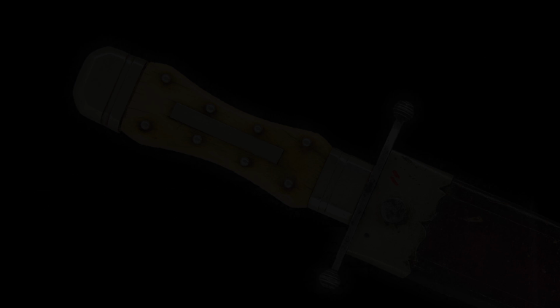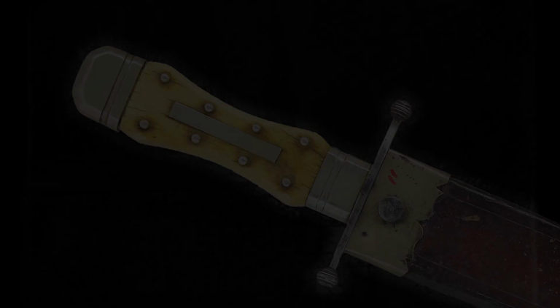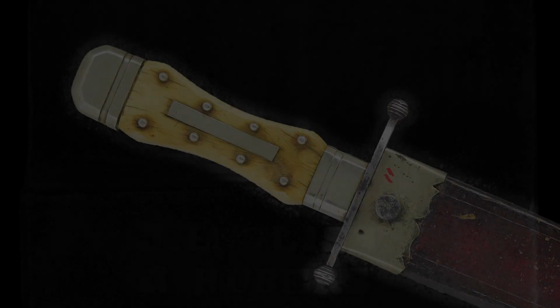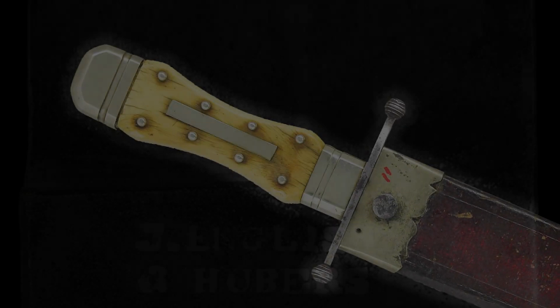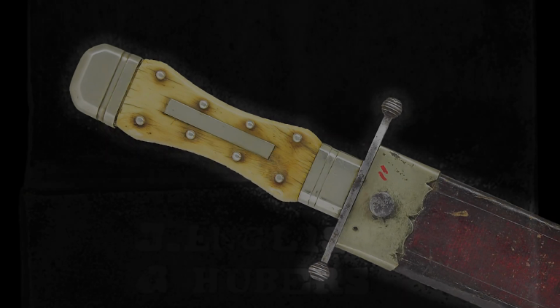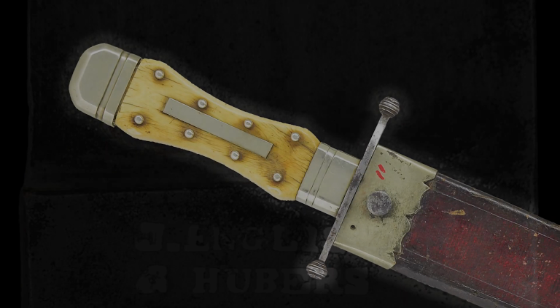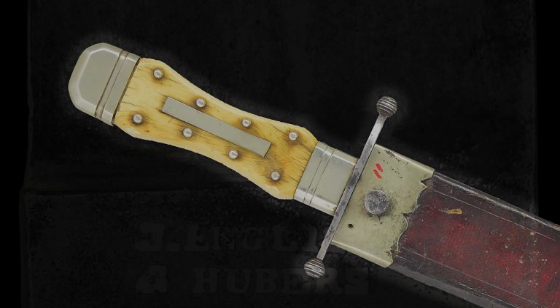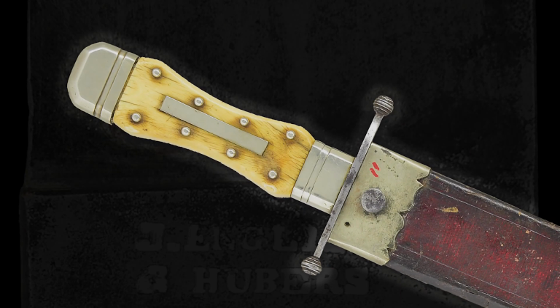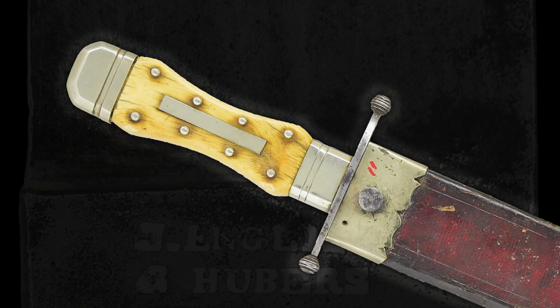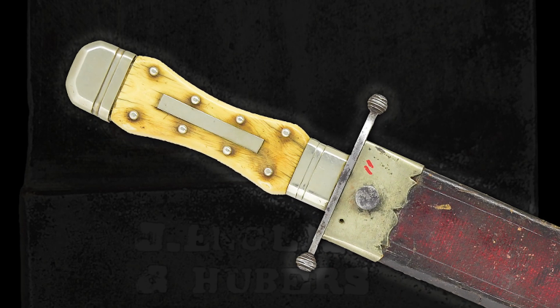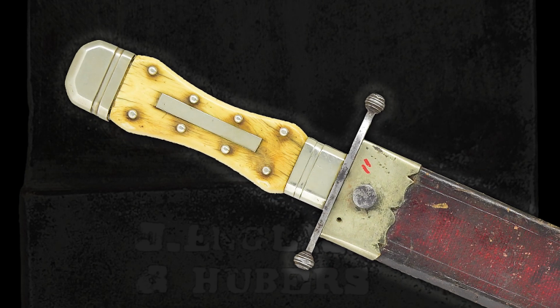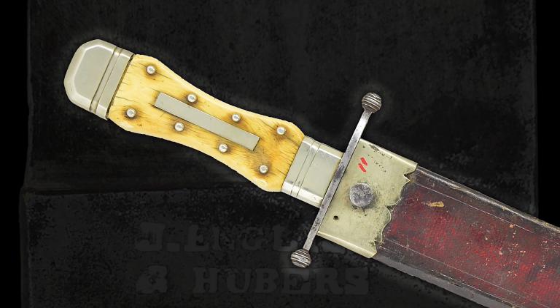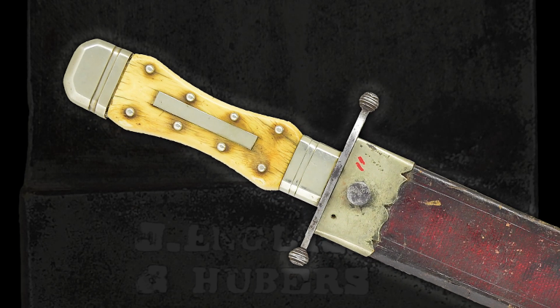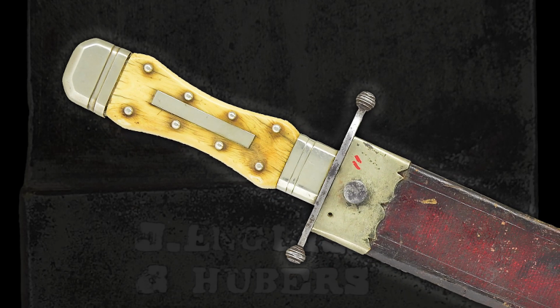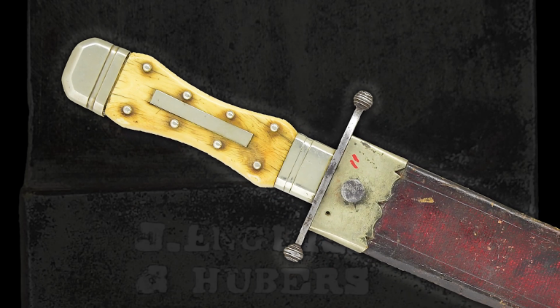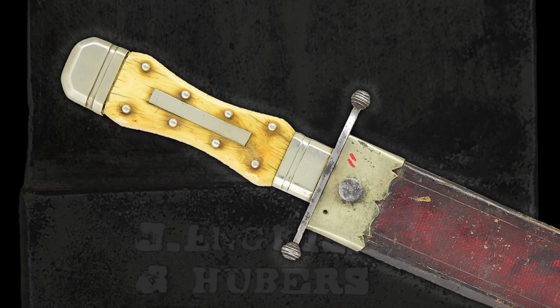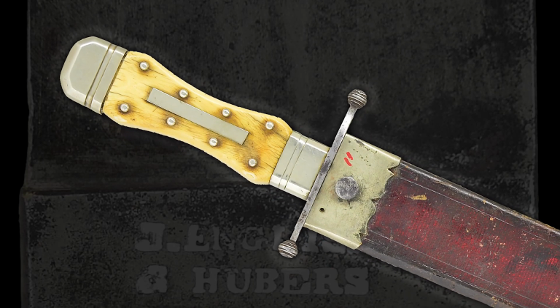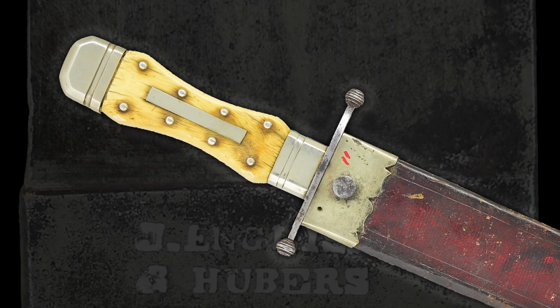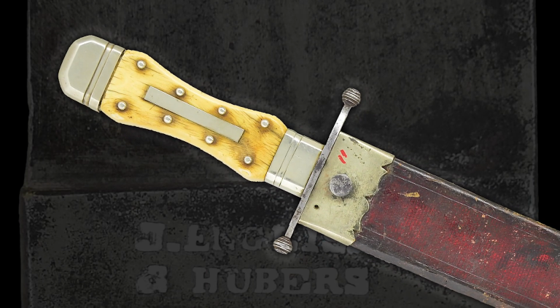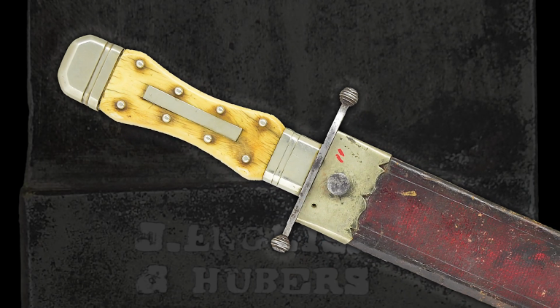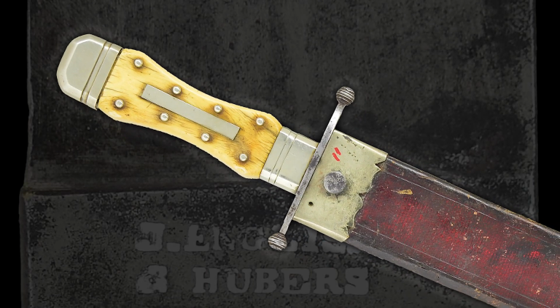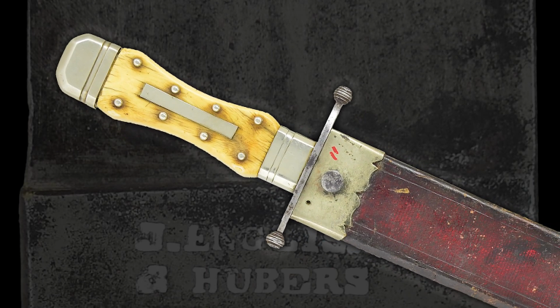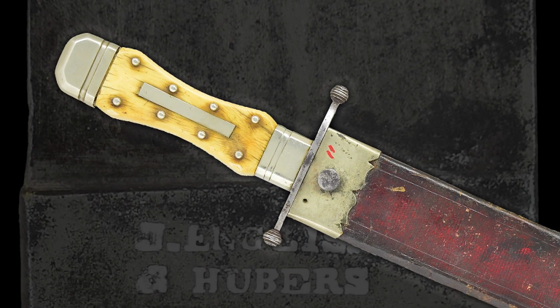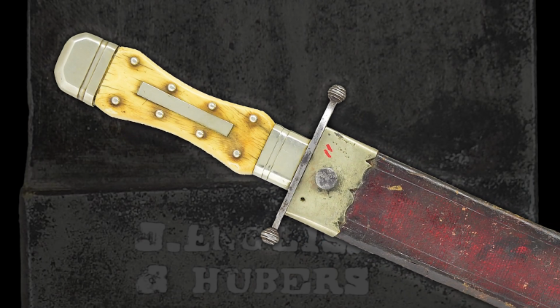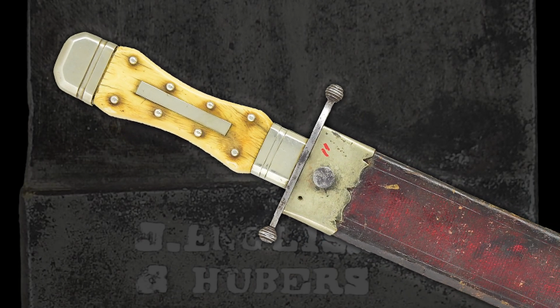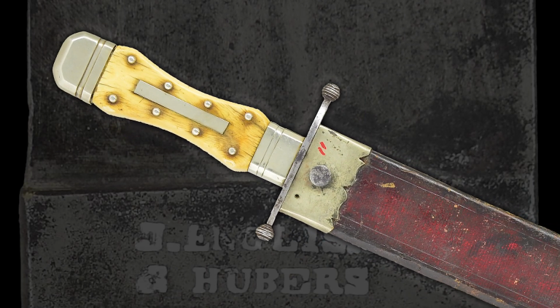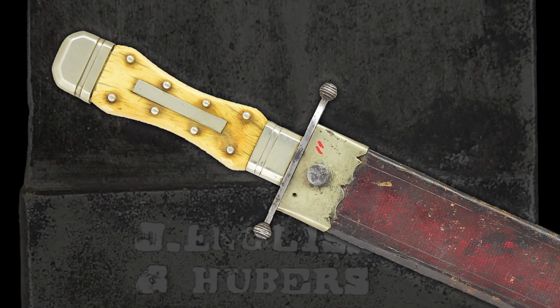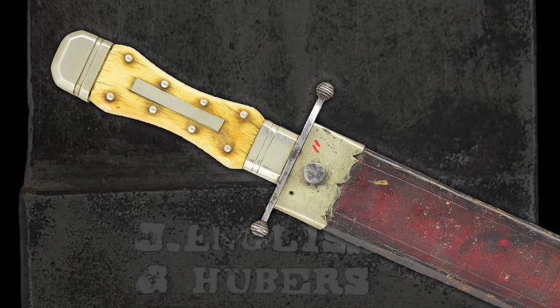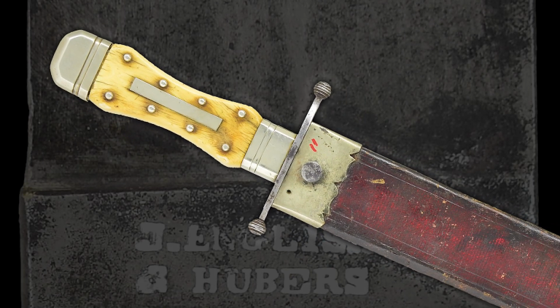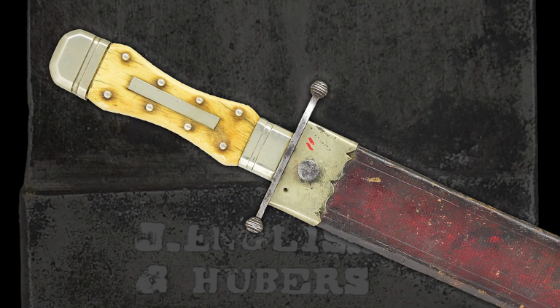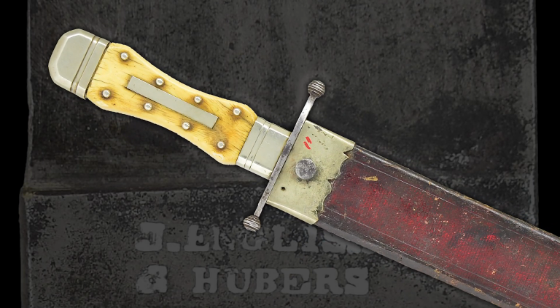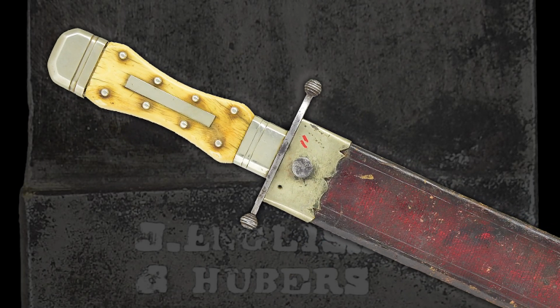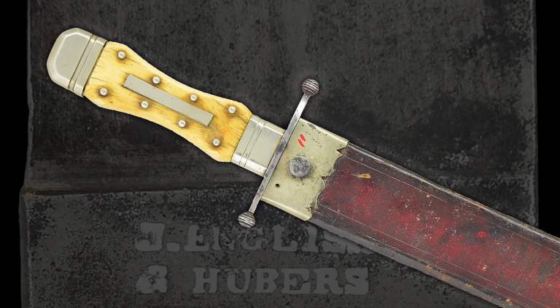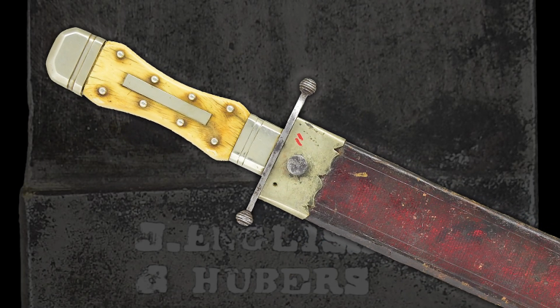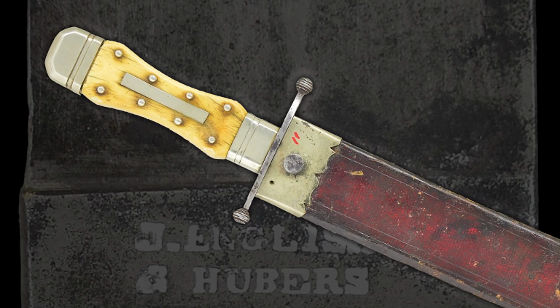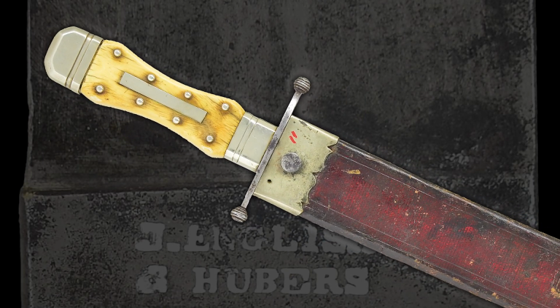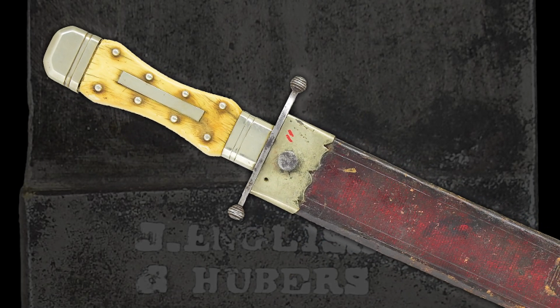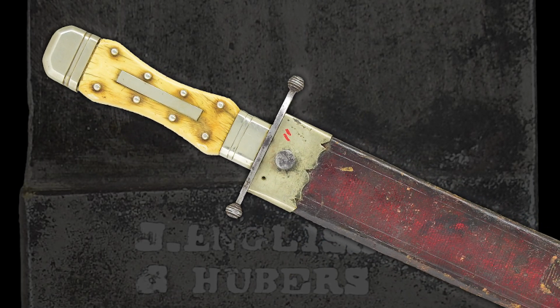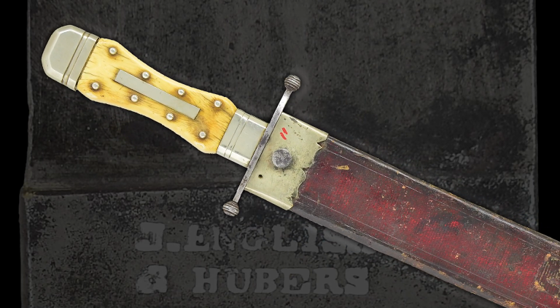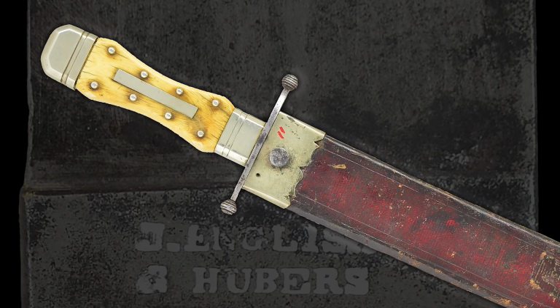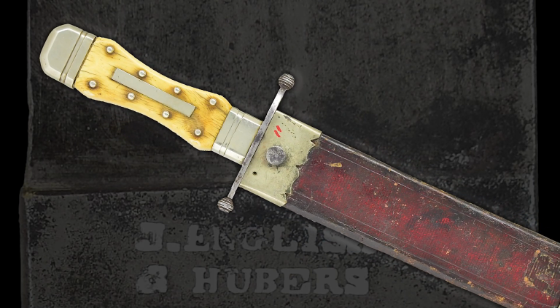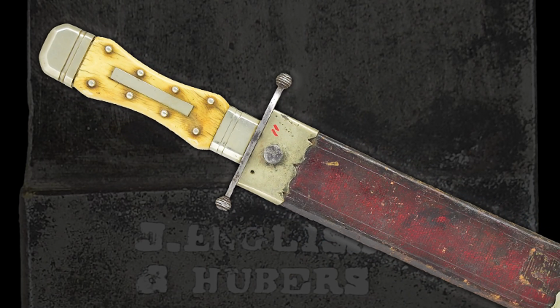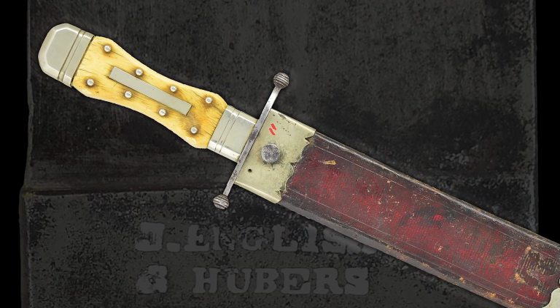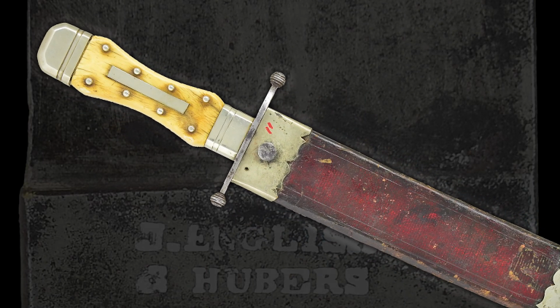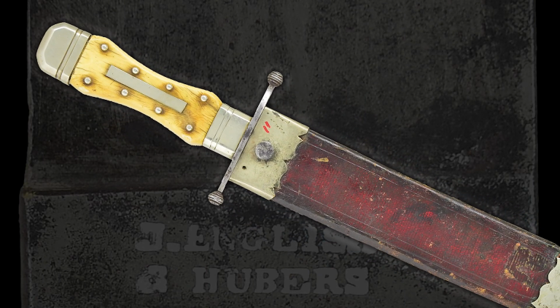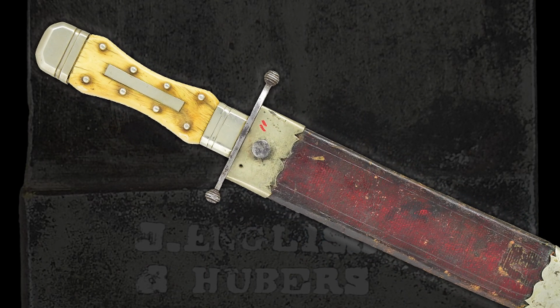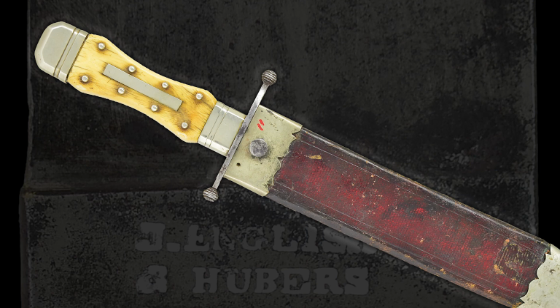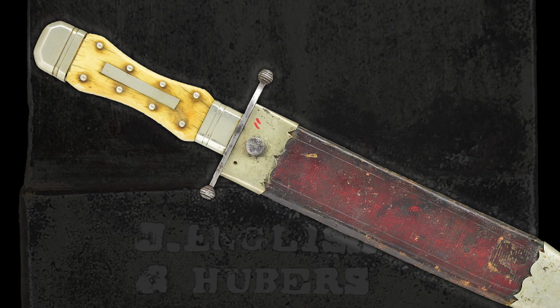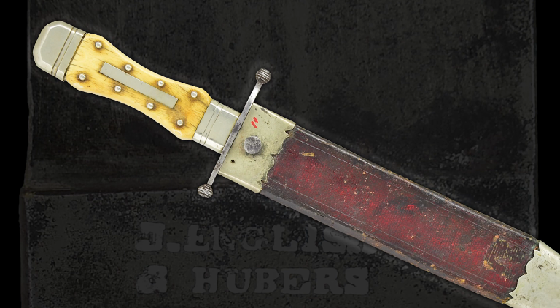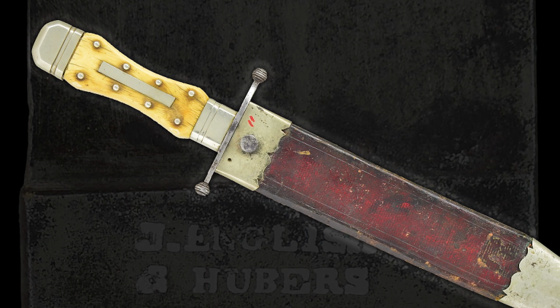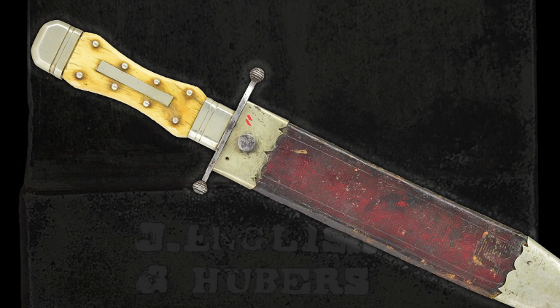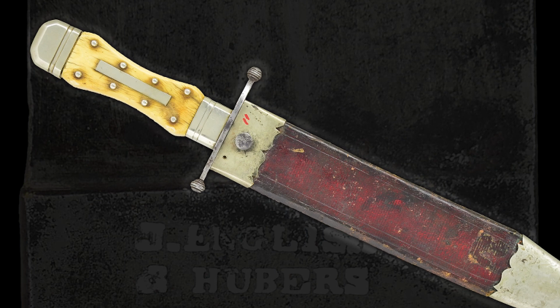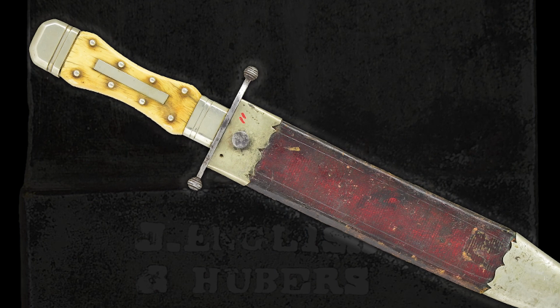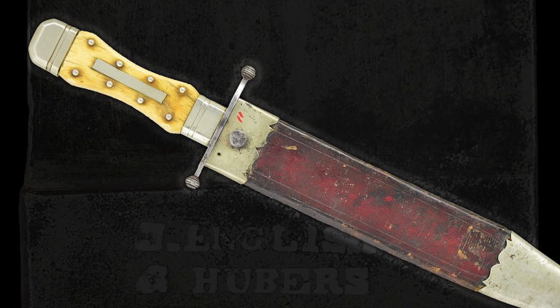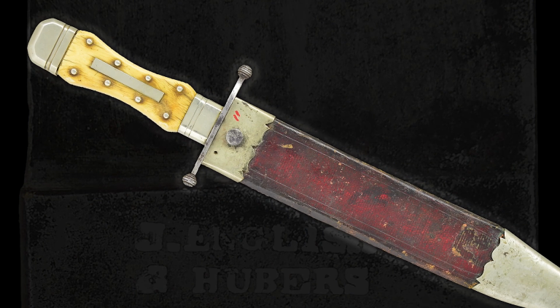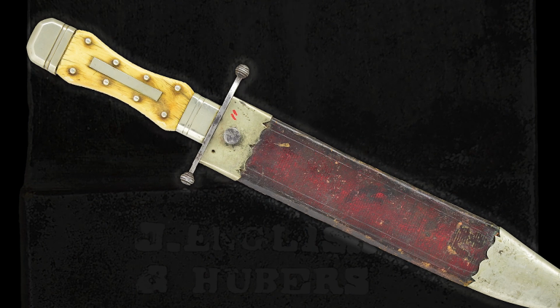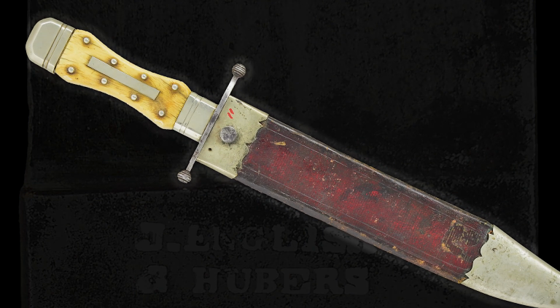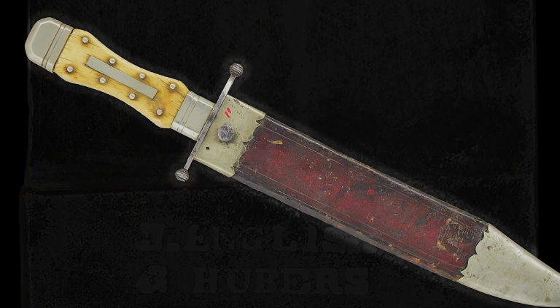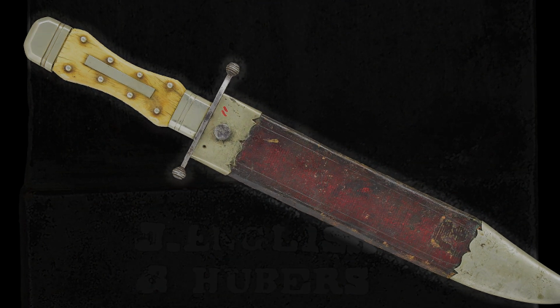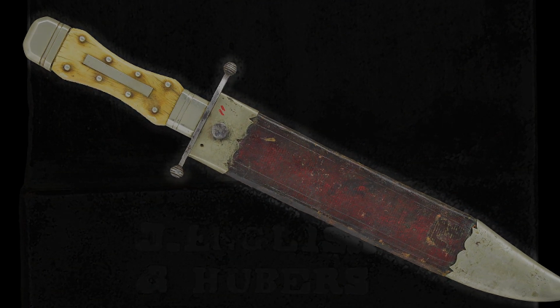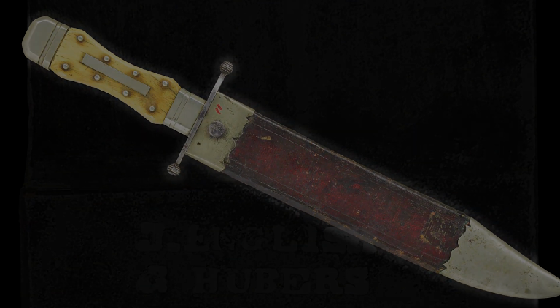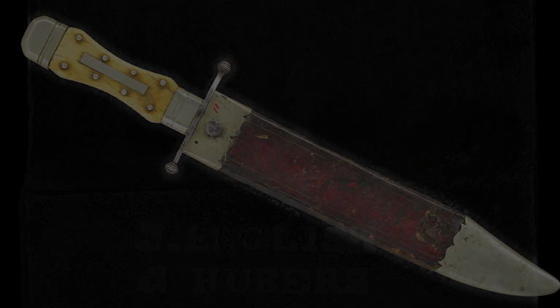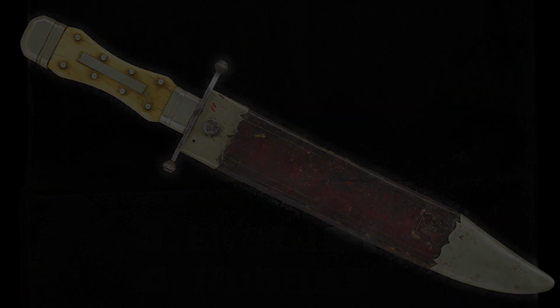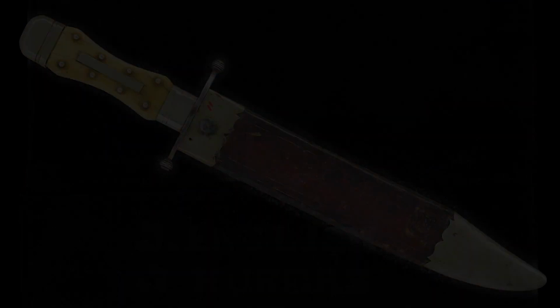Hello, I'm Nick Poulin, and today we're taking a closer look at a rare English and Huber number two Philadelphia Bowie knife.